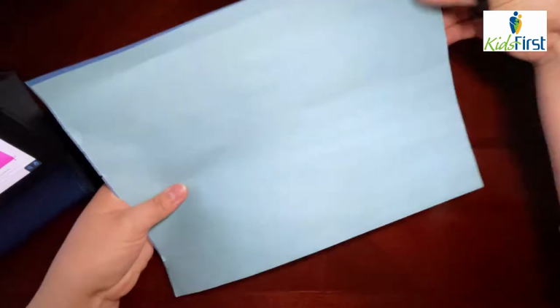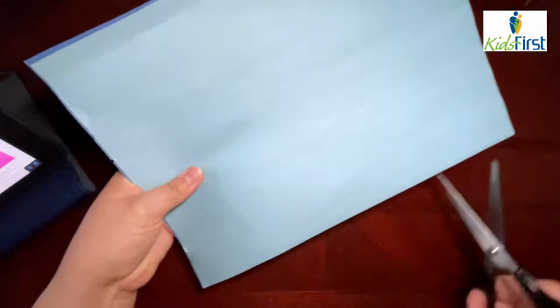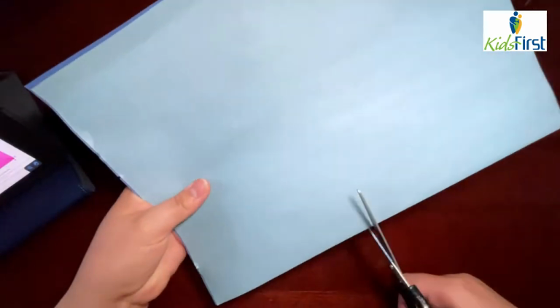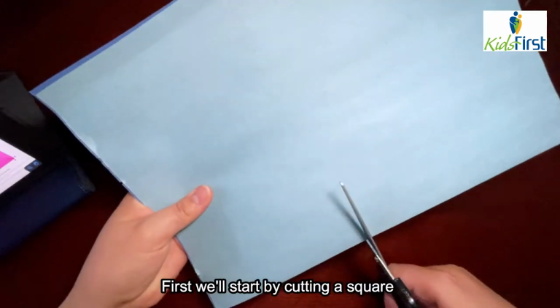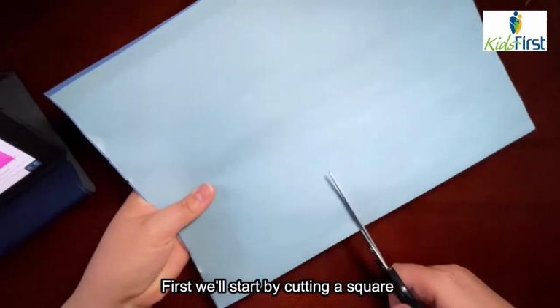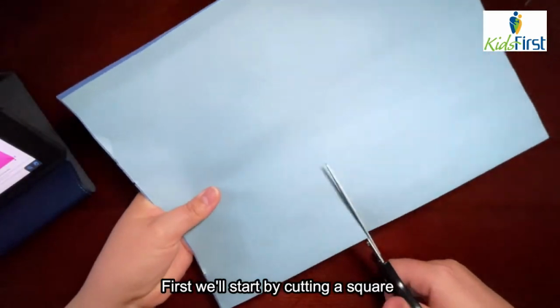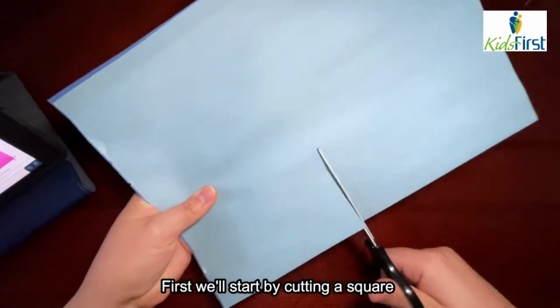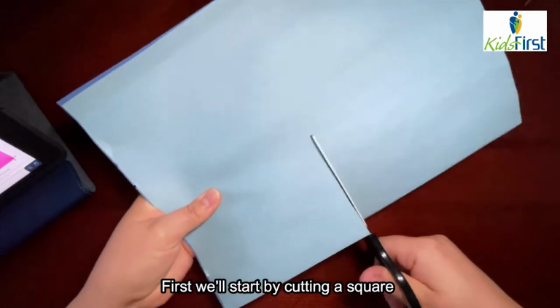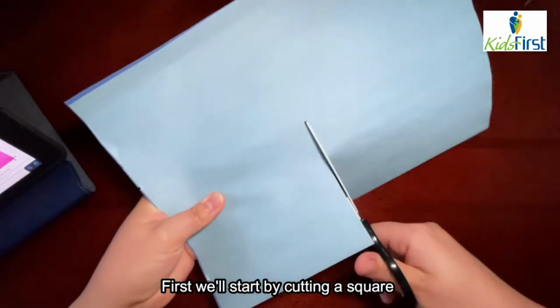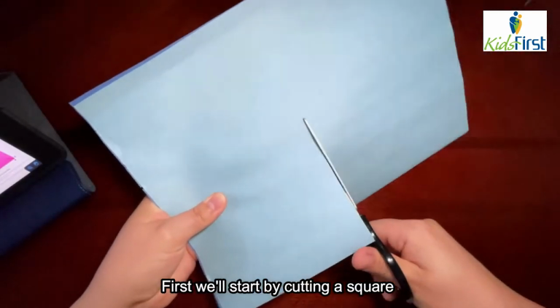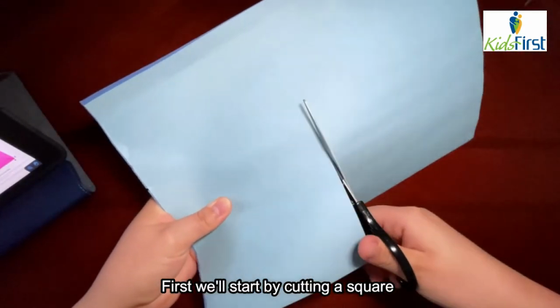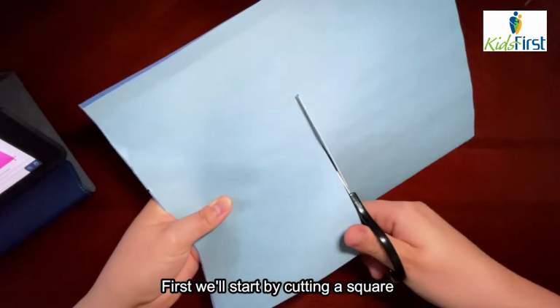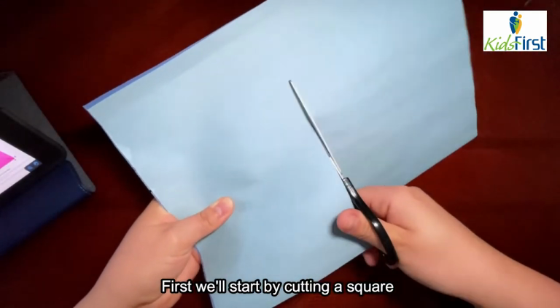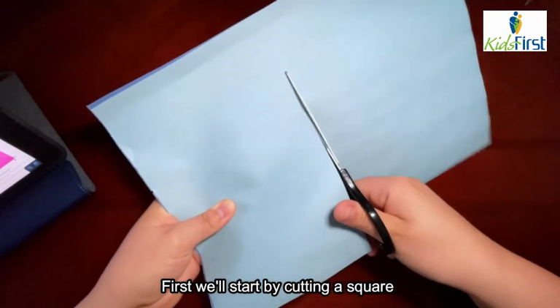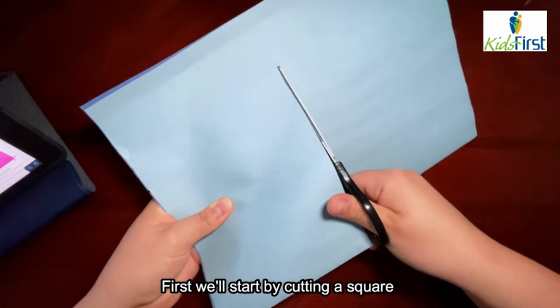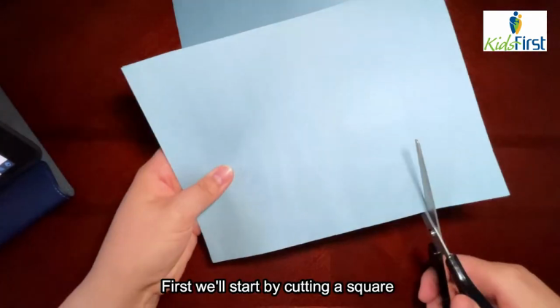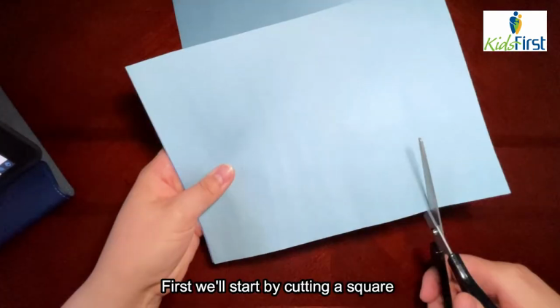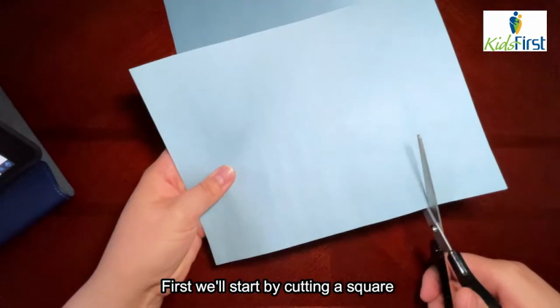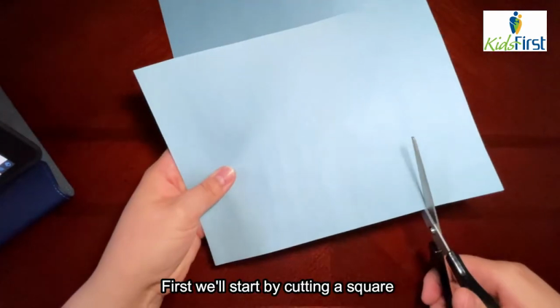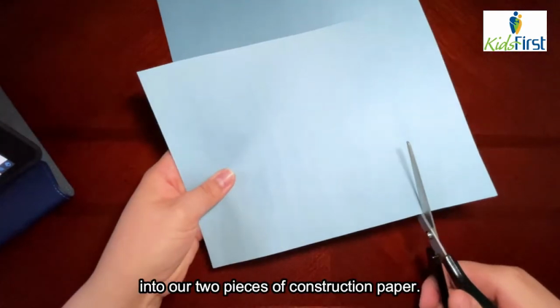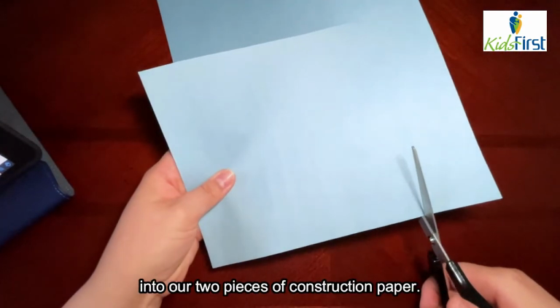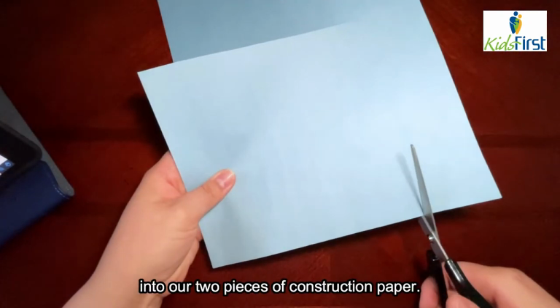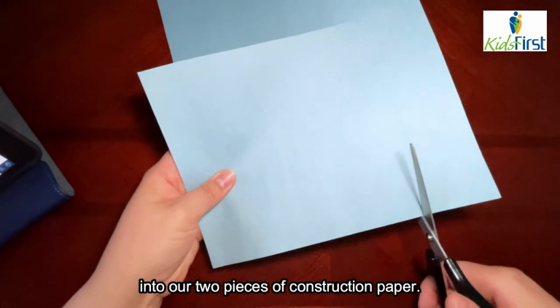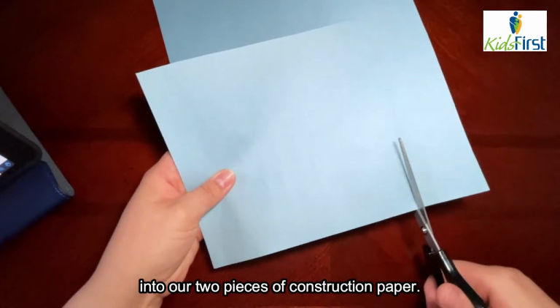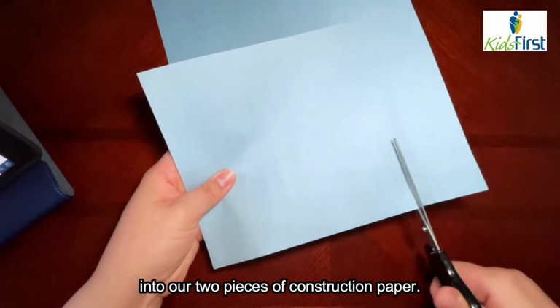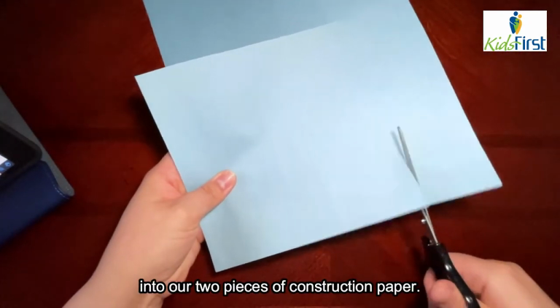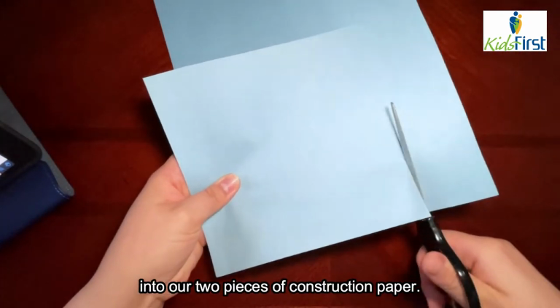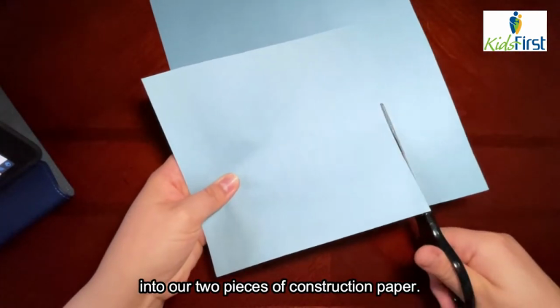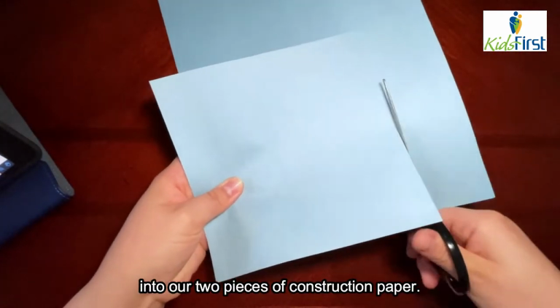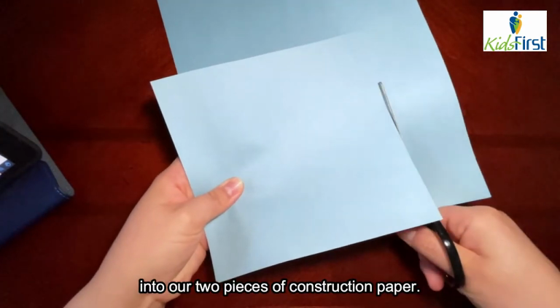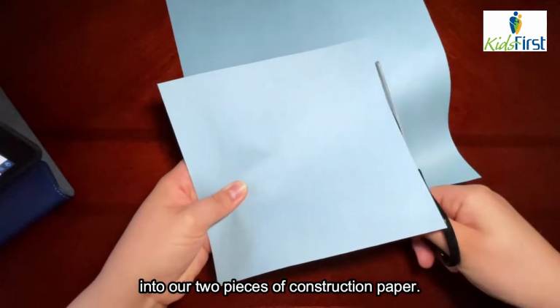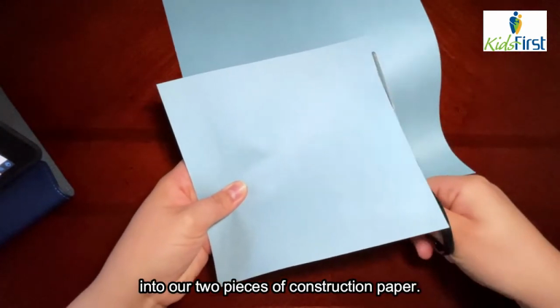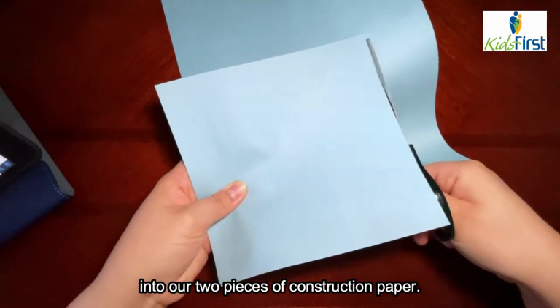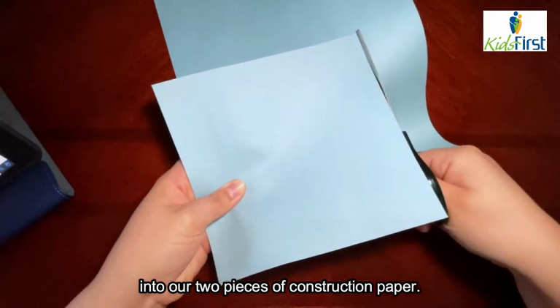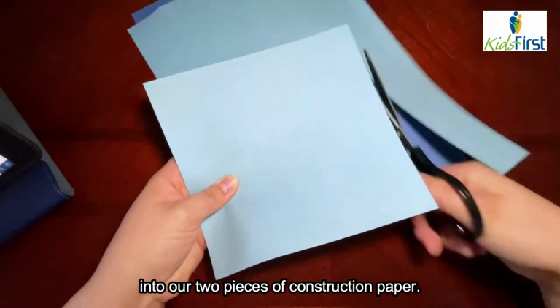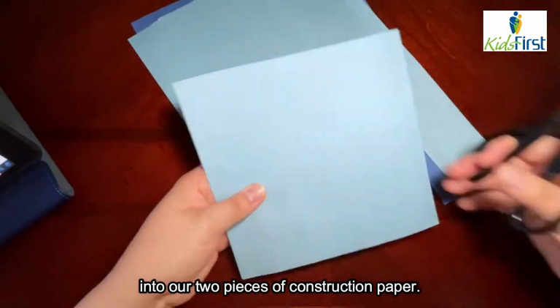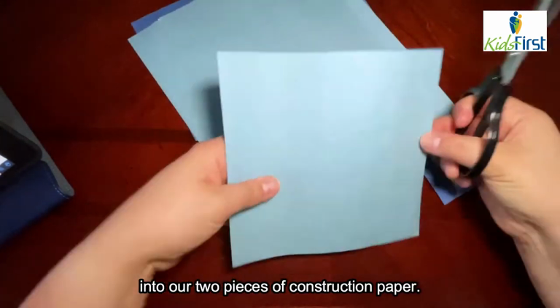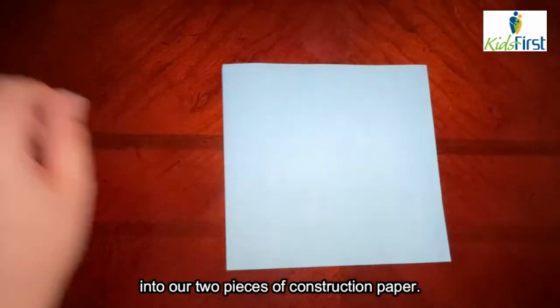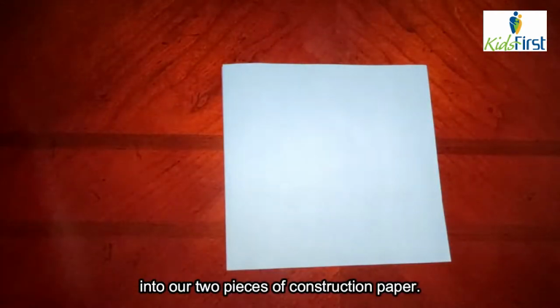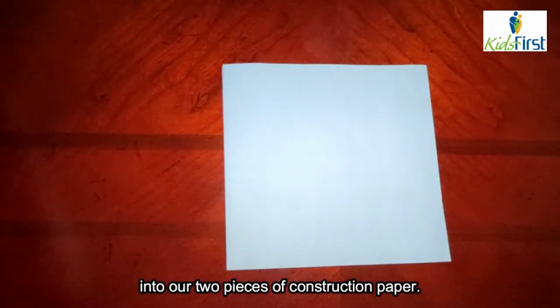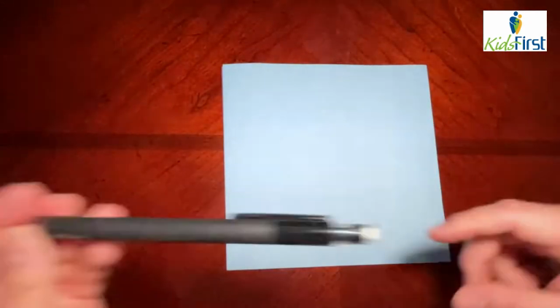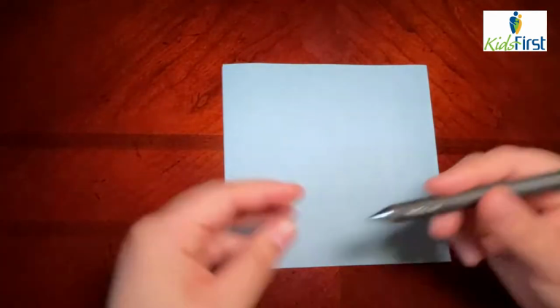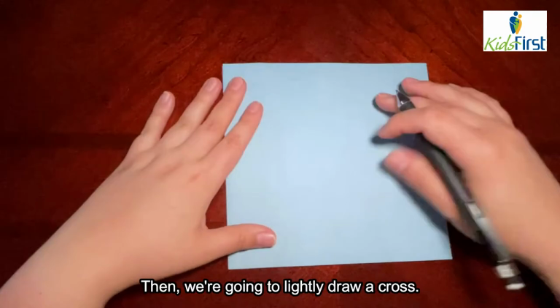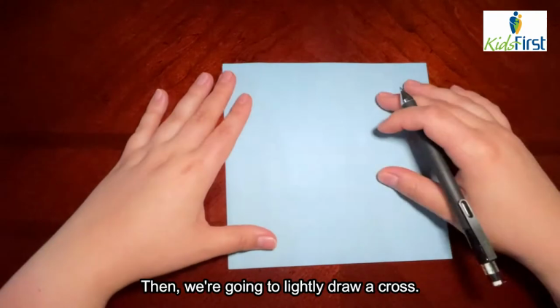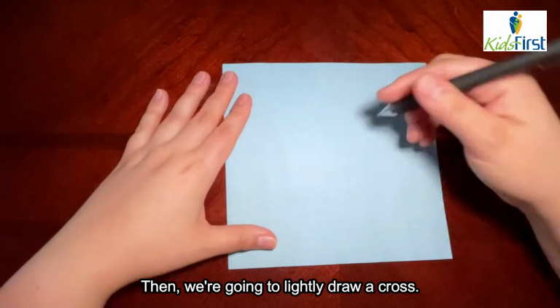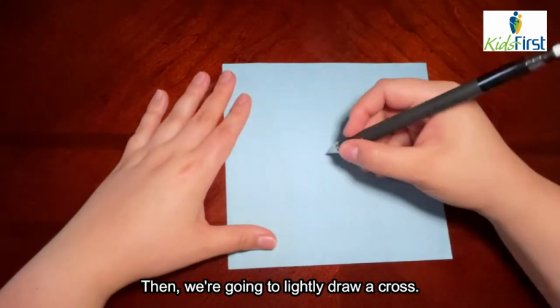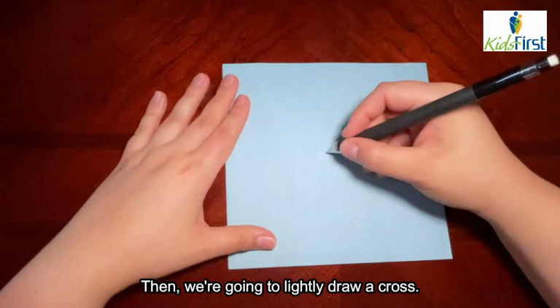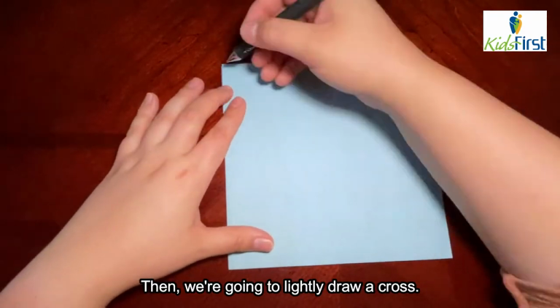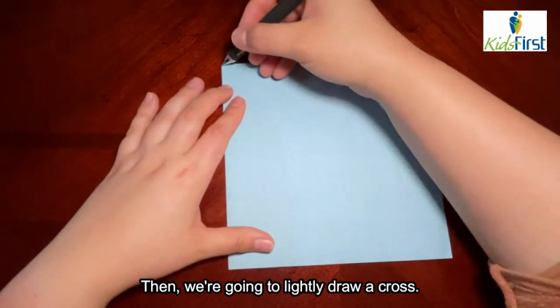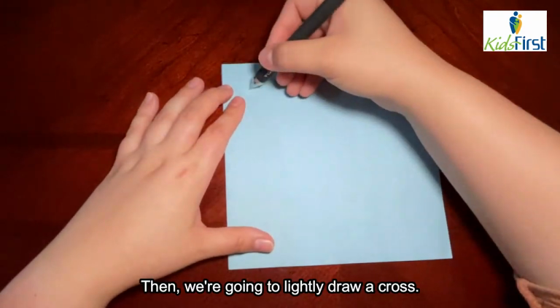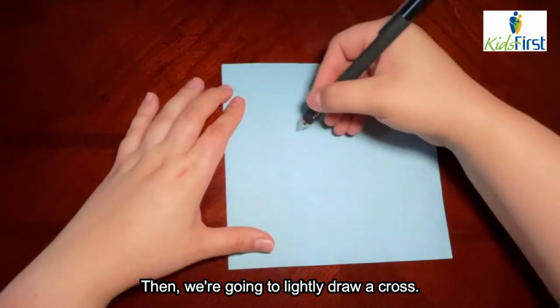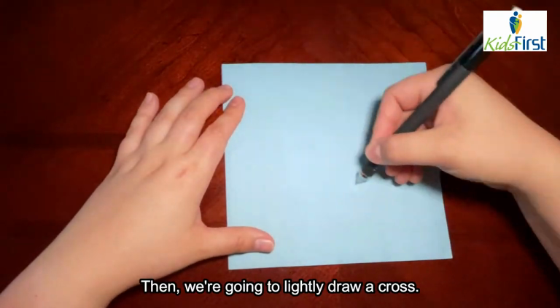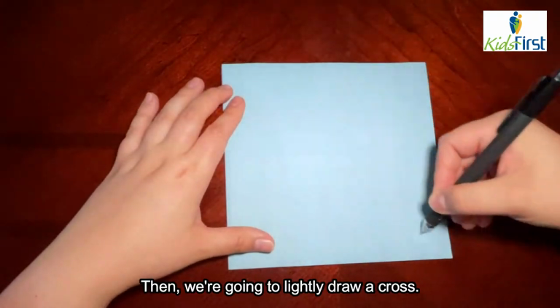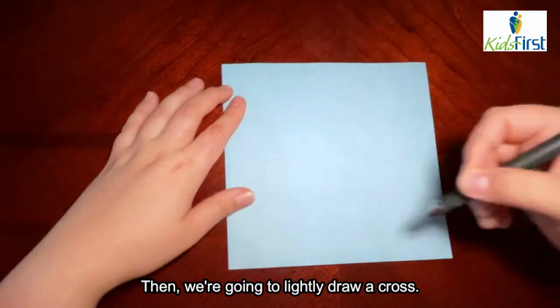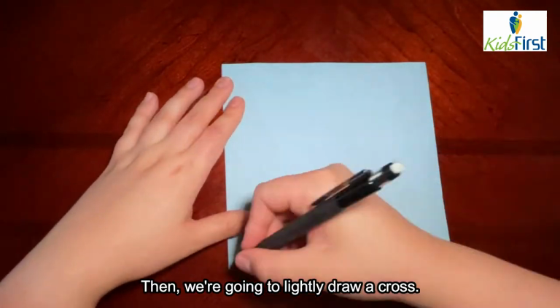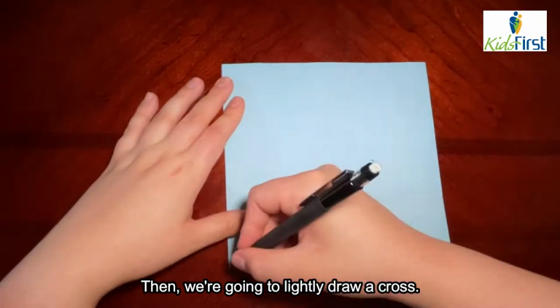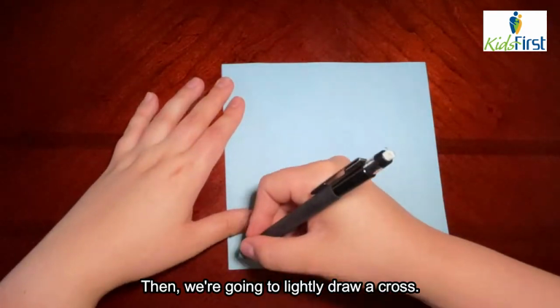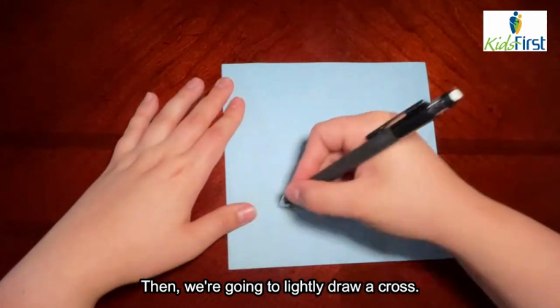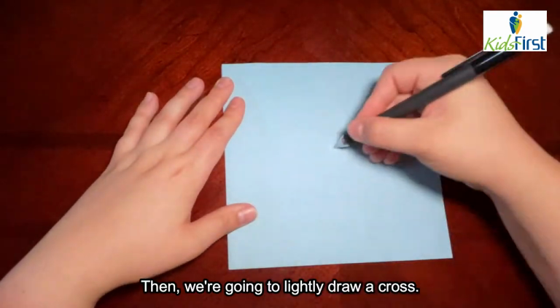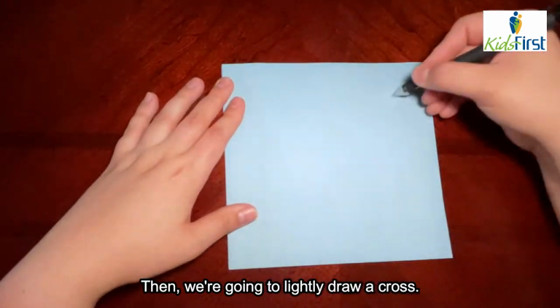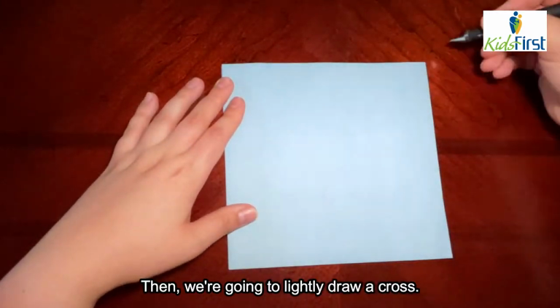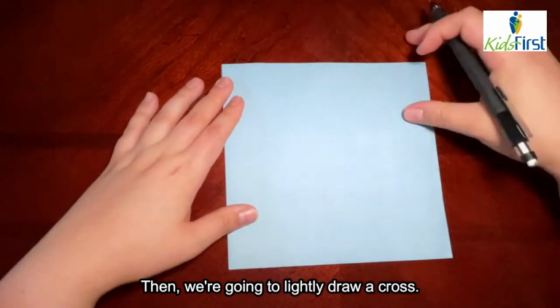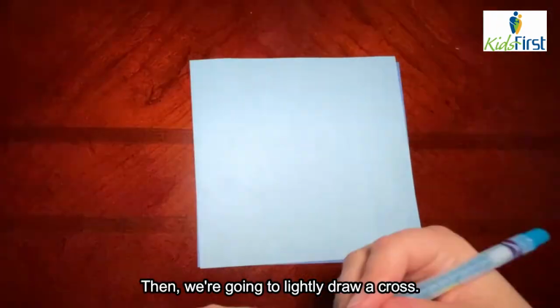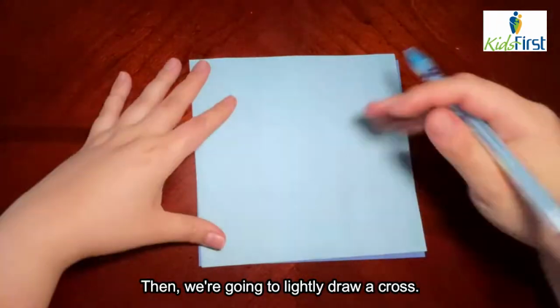First, we'll start by cutting a square into our two pieces of construction paper. Then we're going to lightly draw a cross.